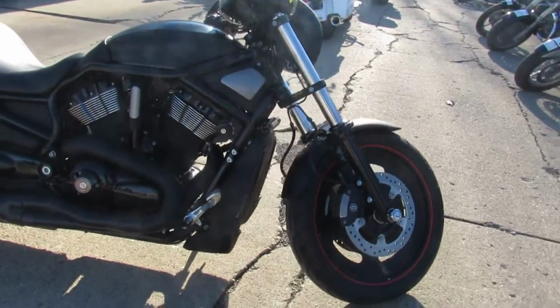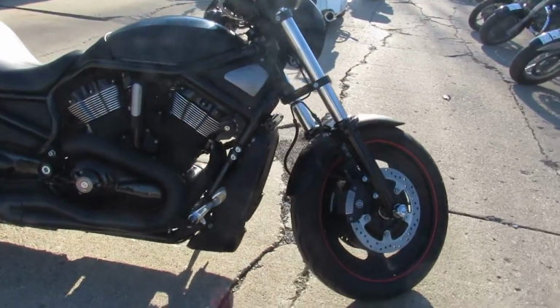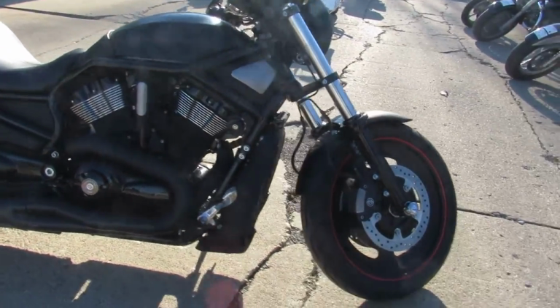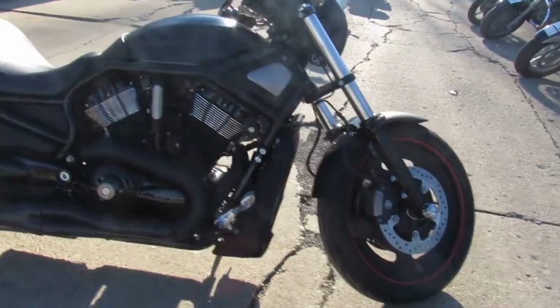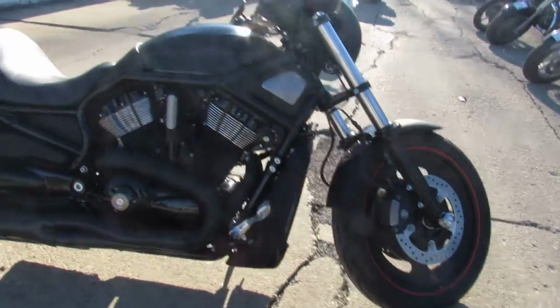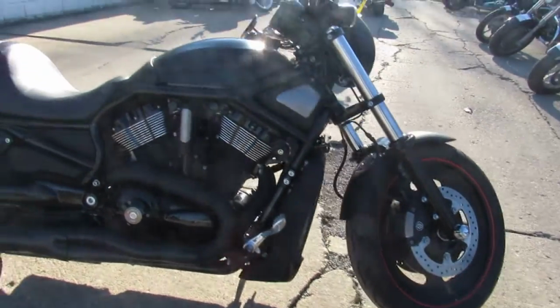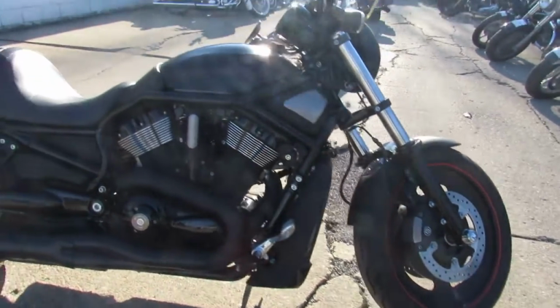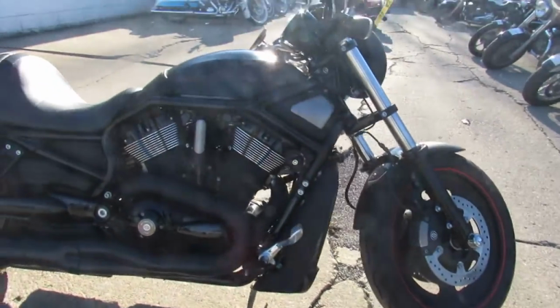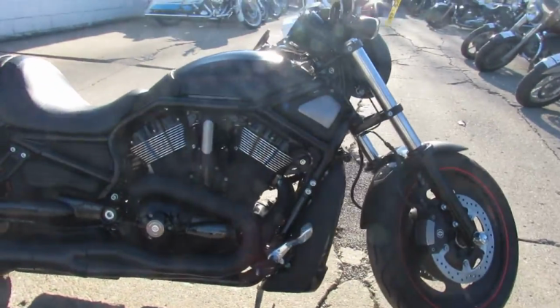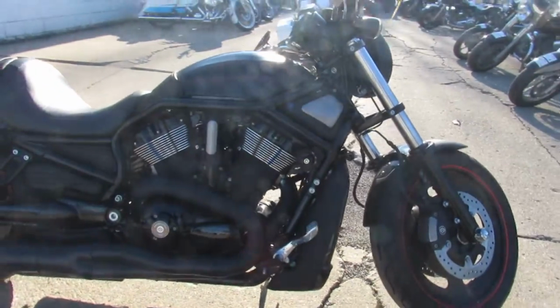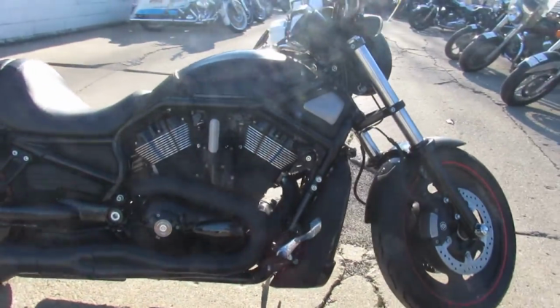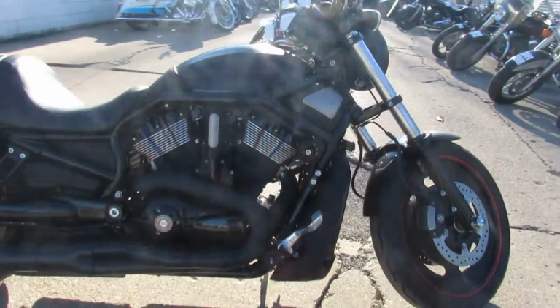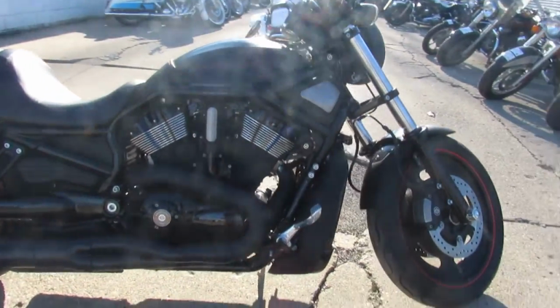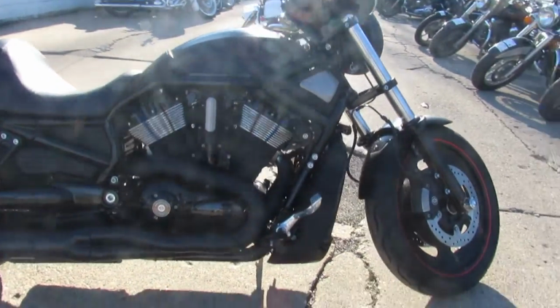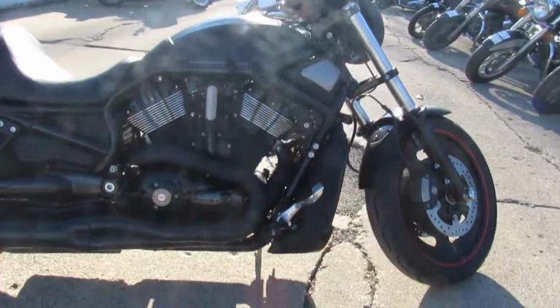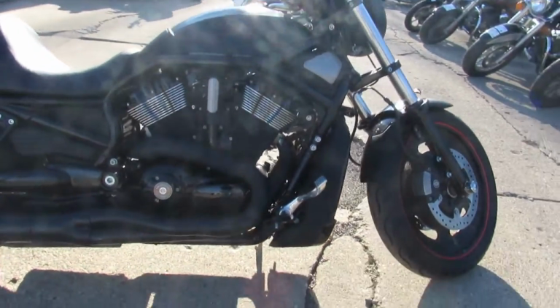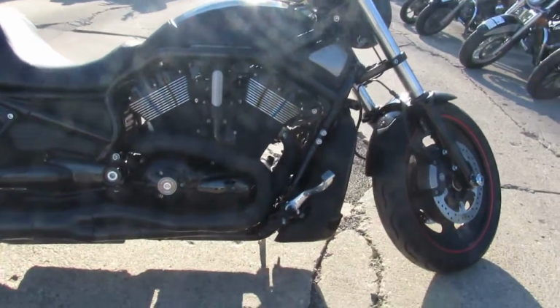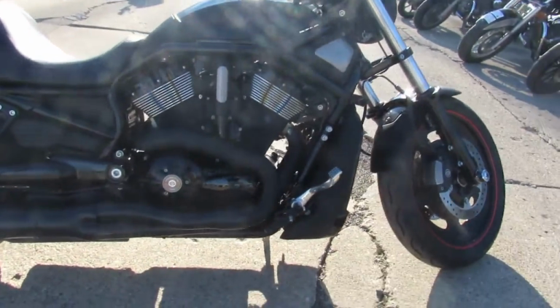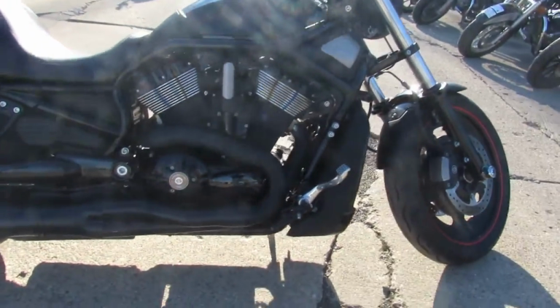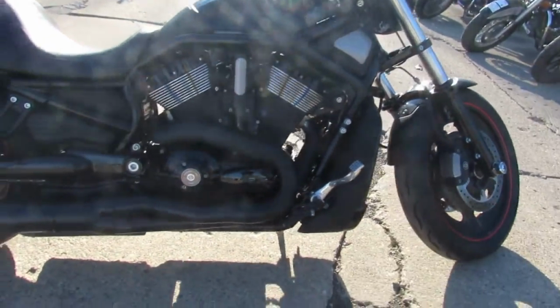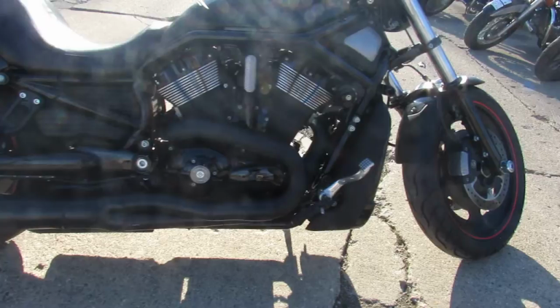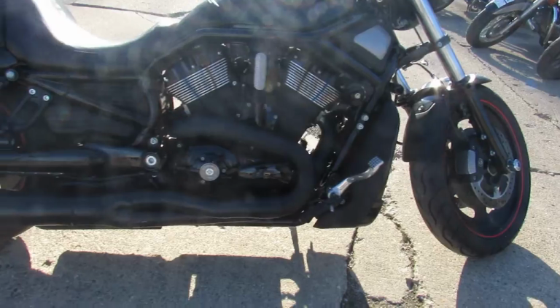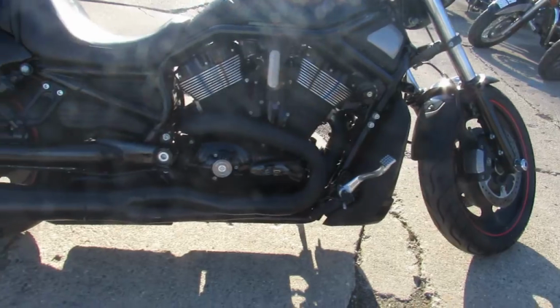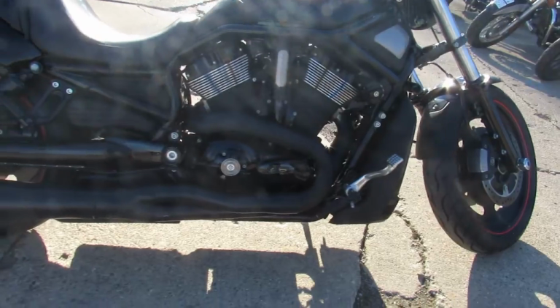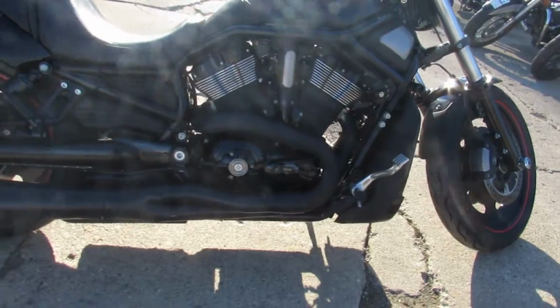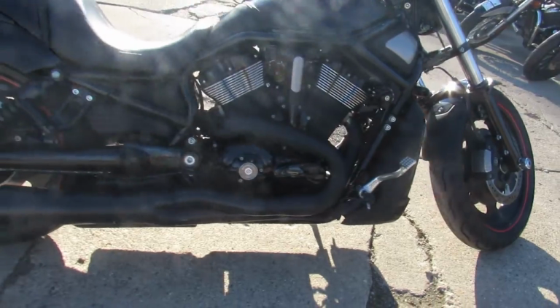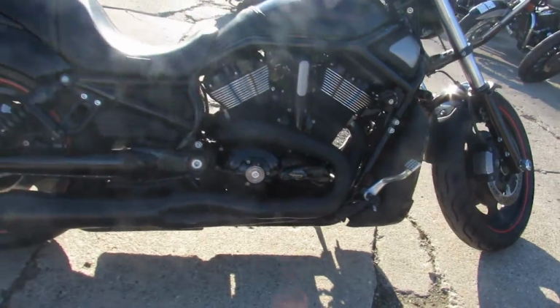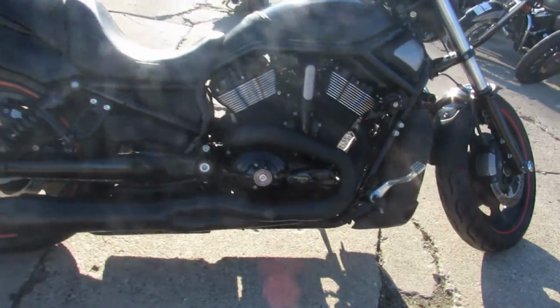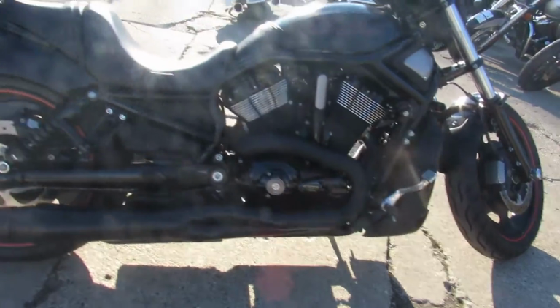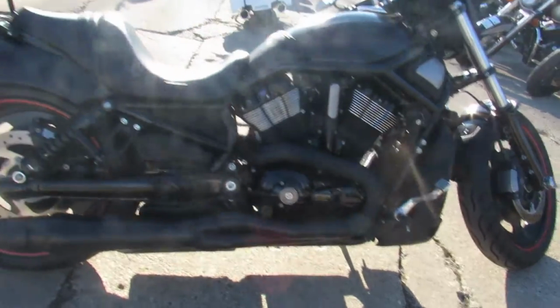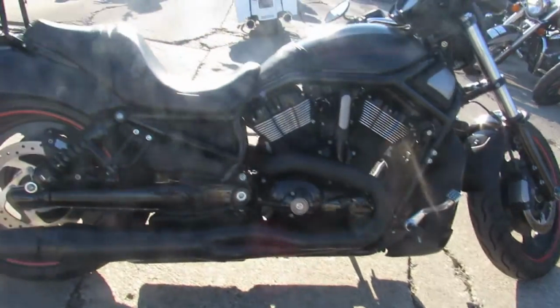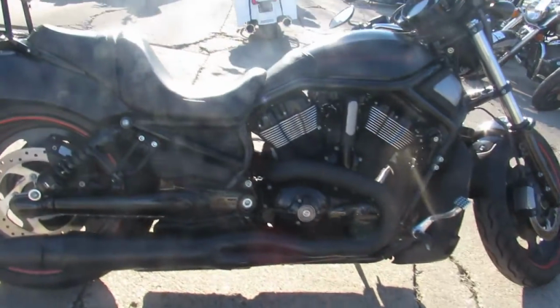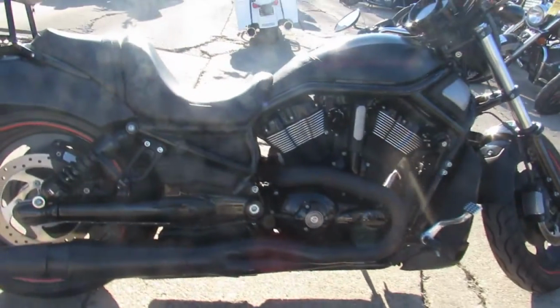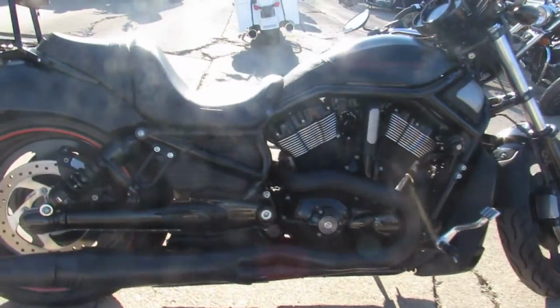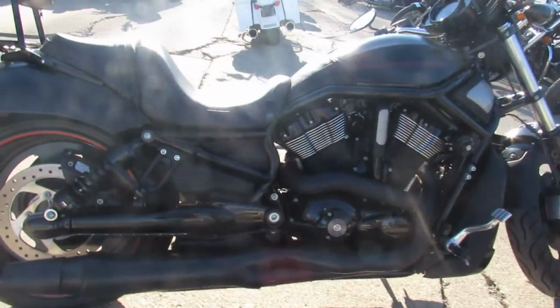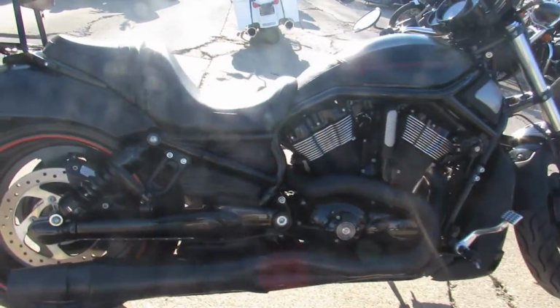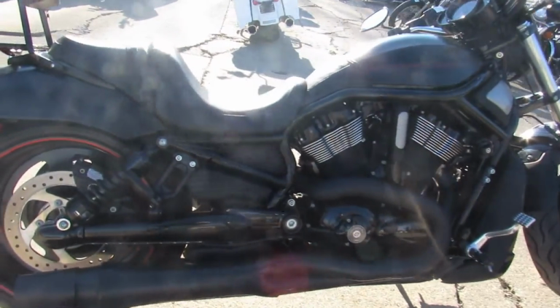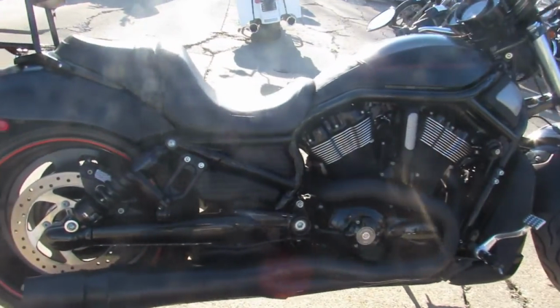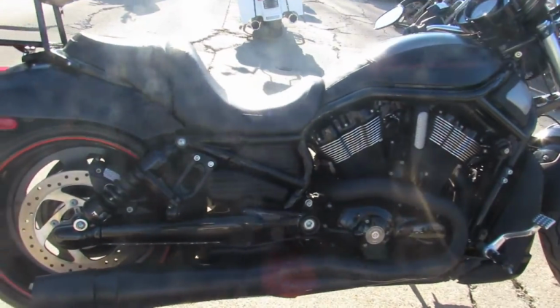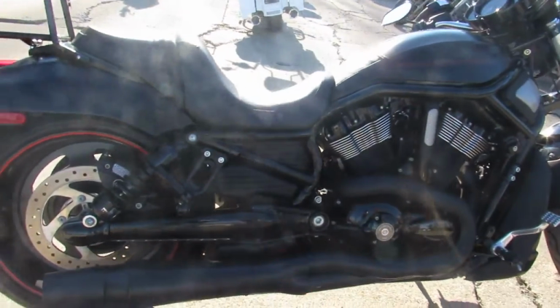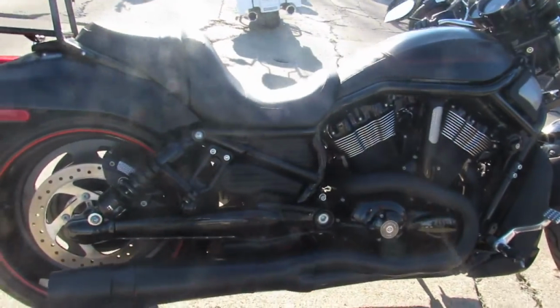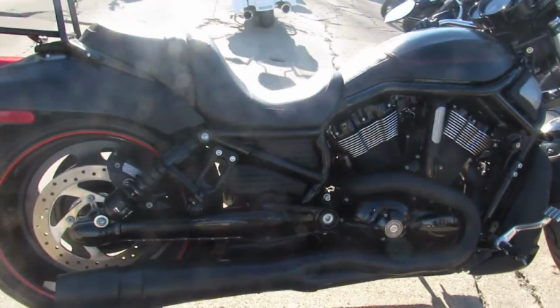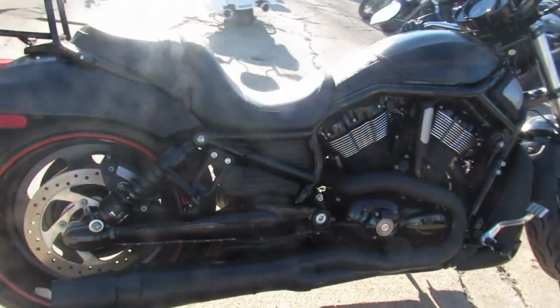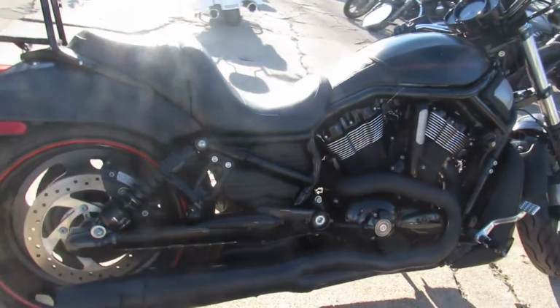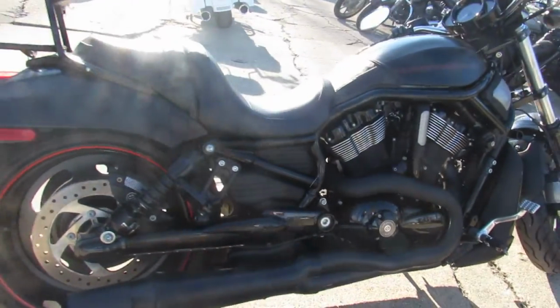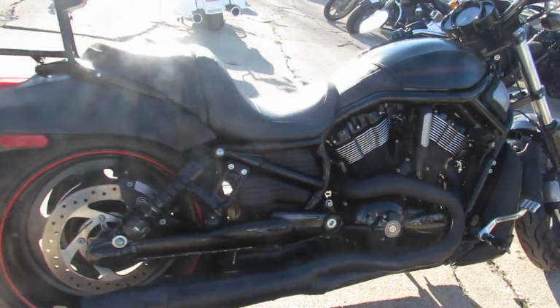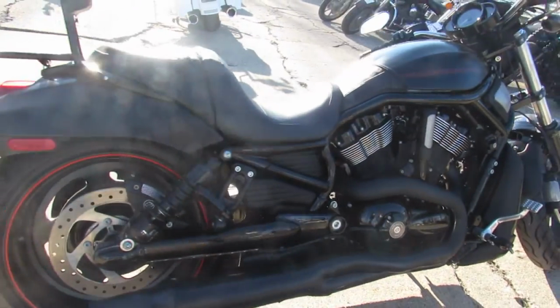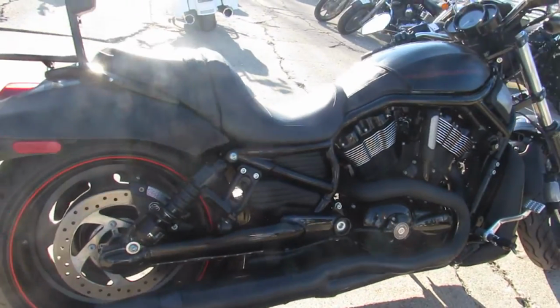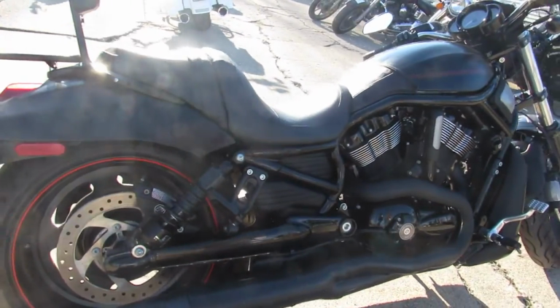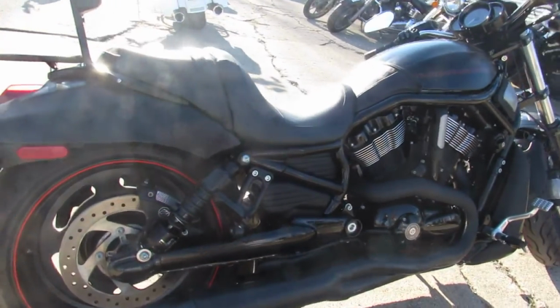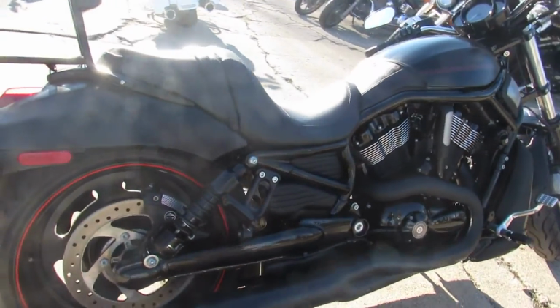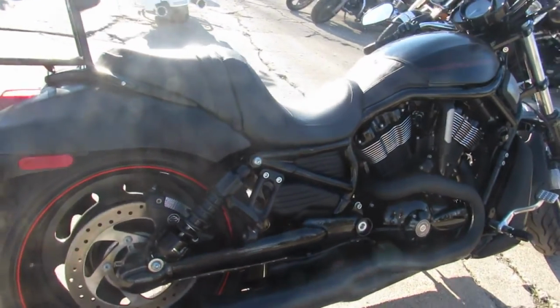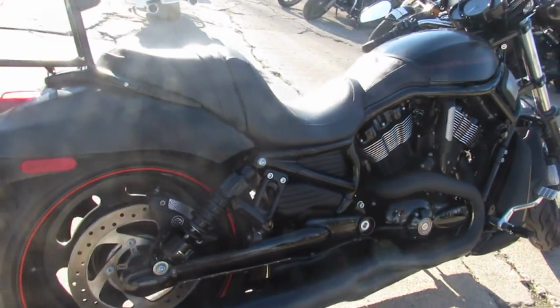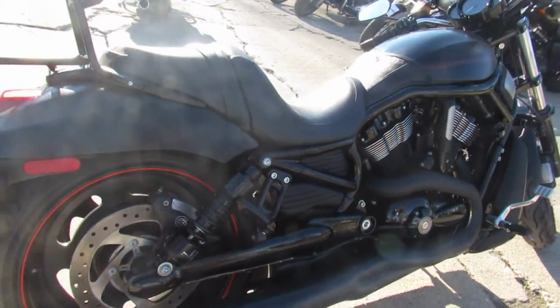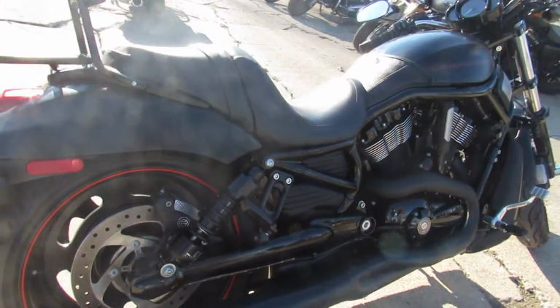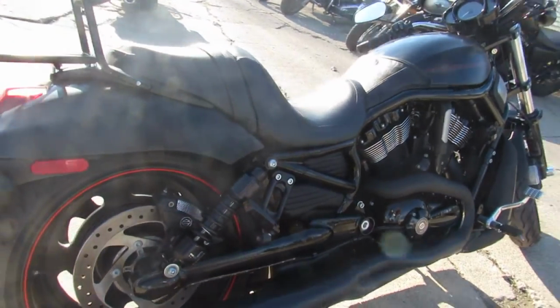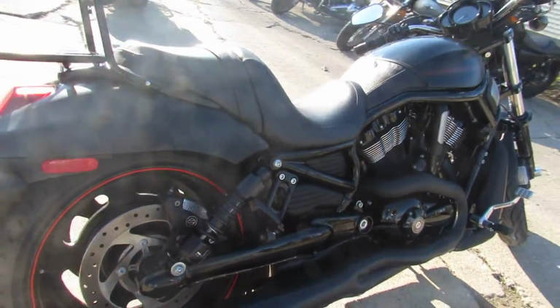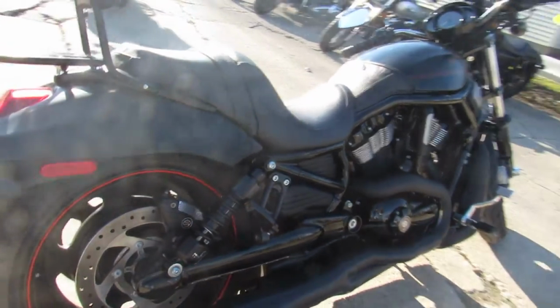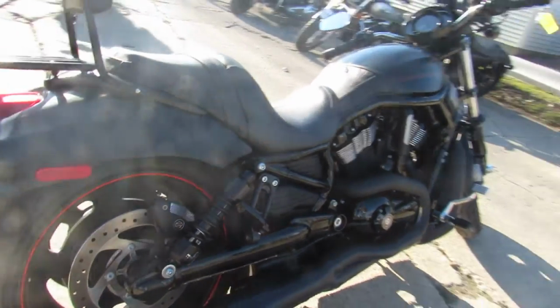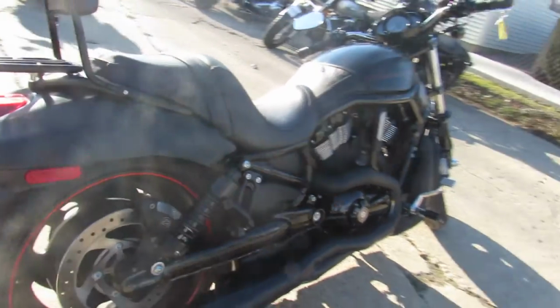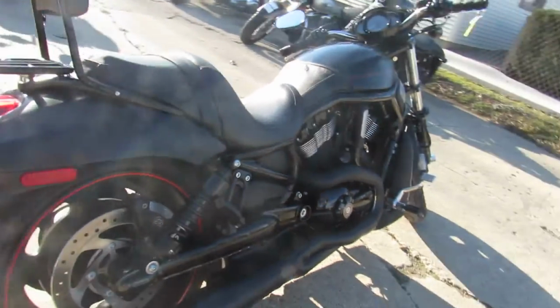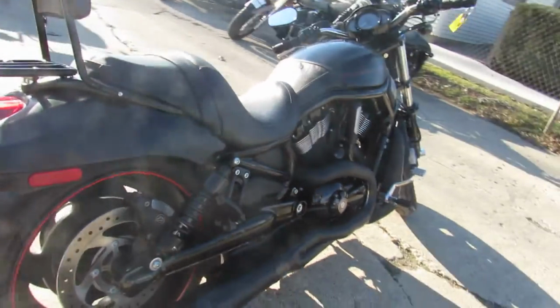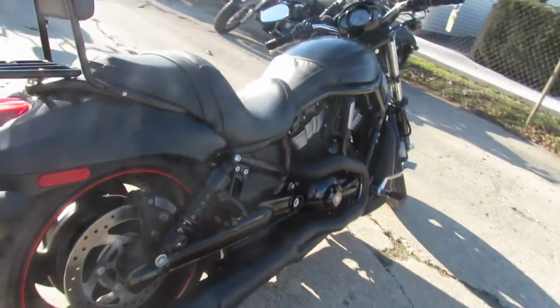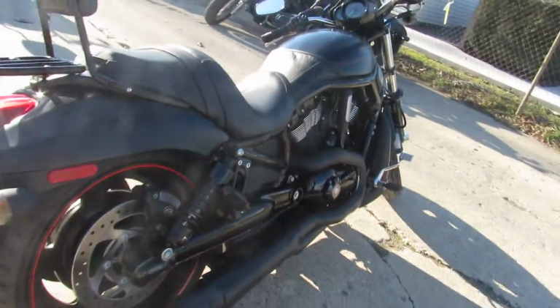Super clean bike, runs strong, just serviced it to dealership. All the fluids have been changed, this one's been inspected, it is ready to go.